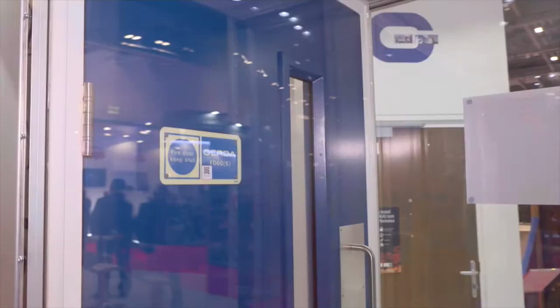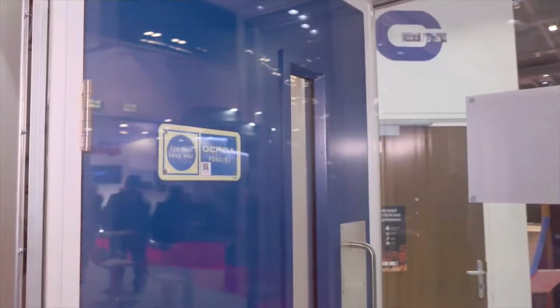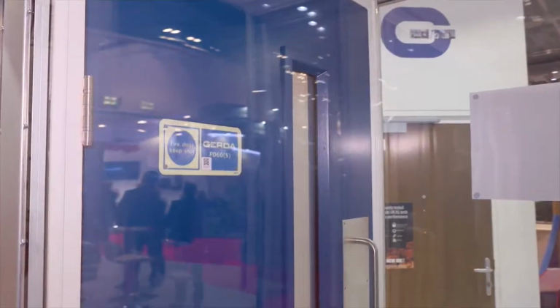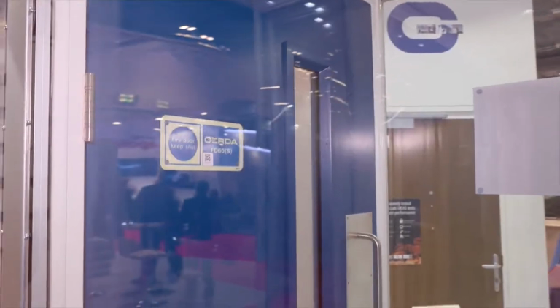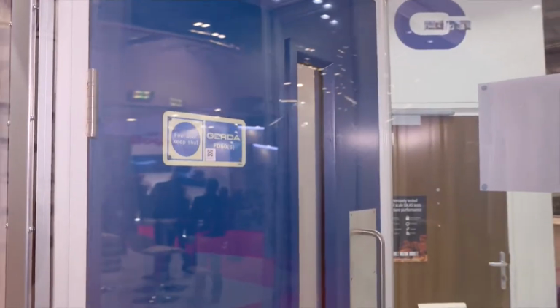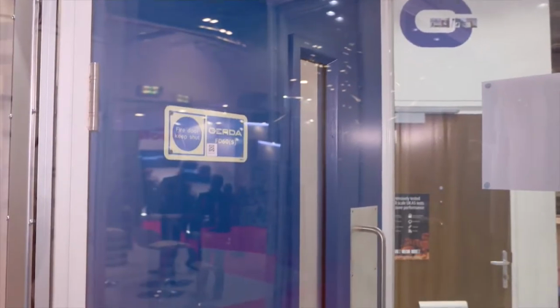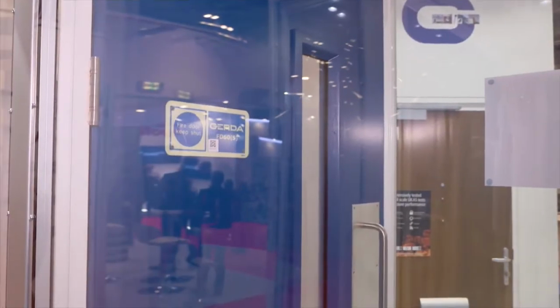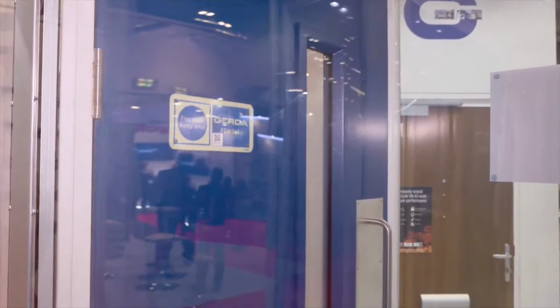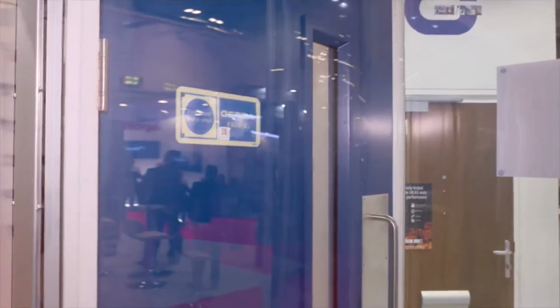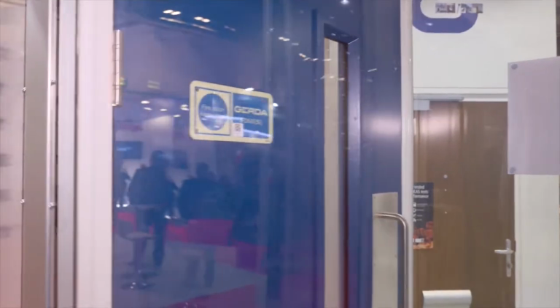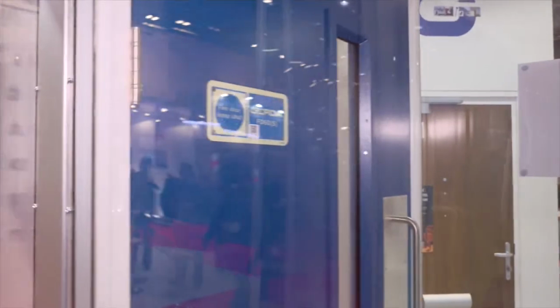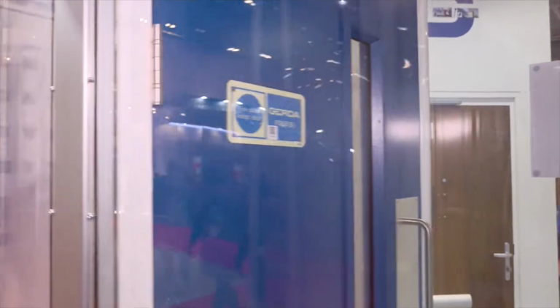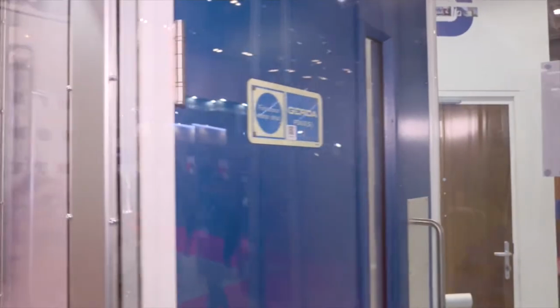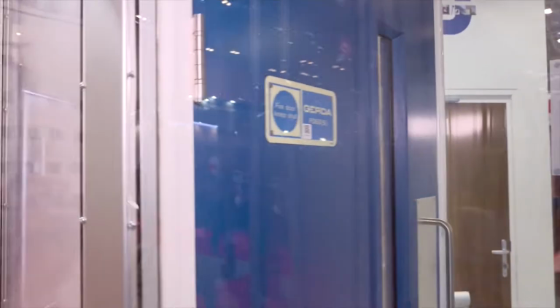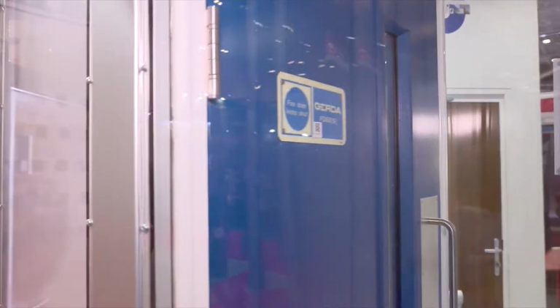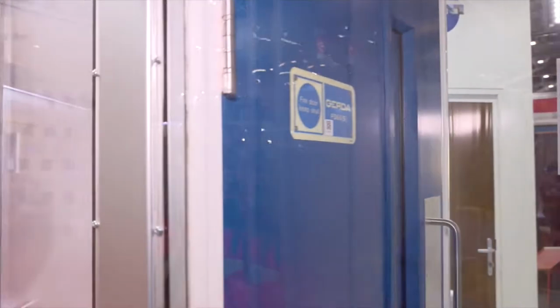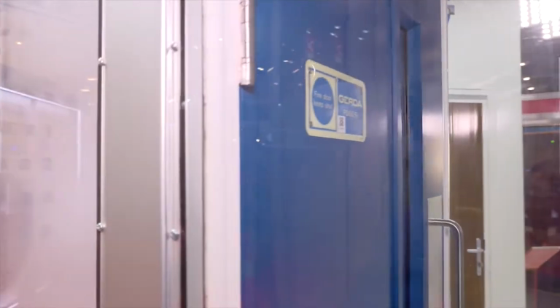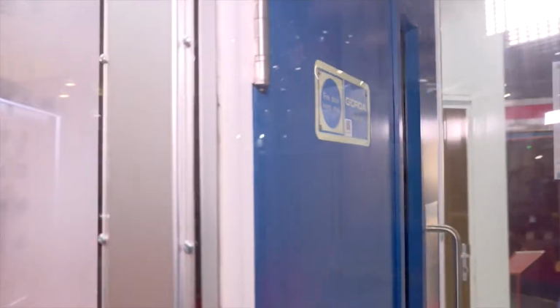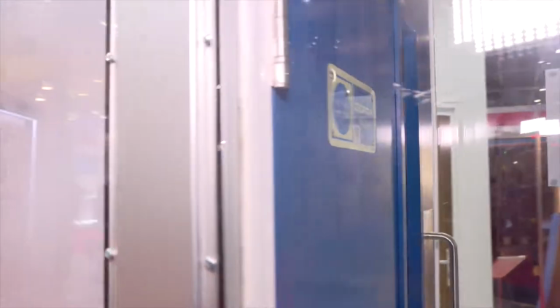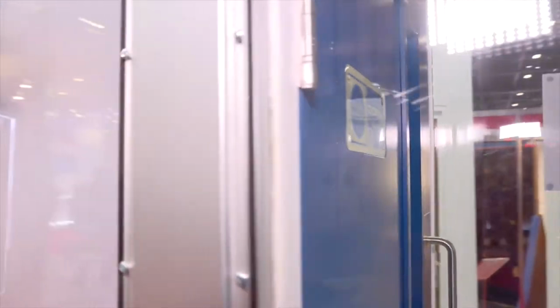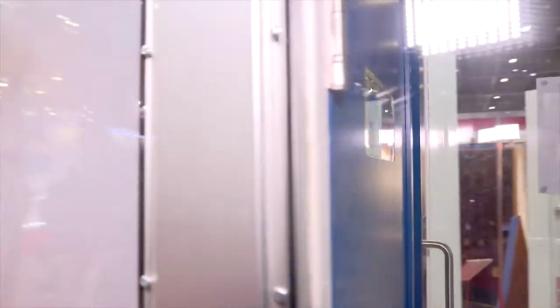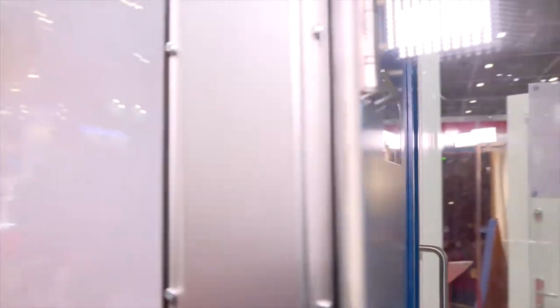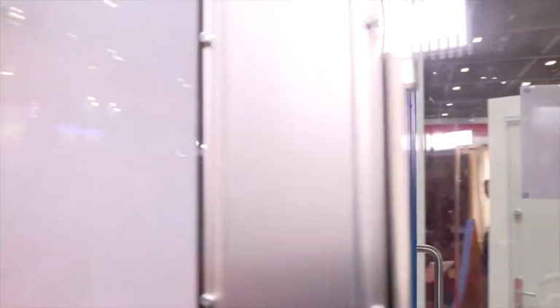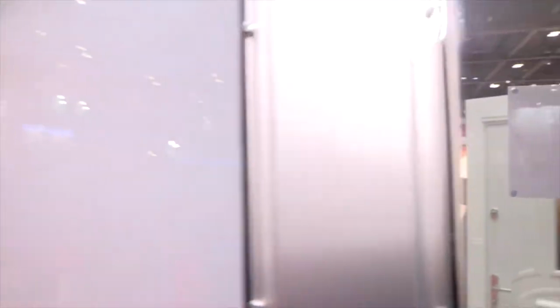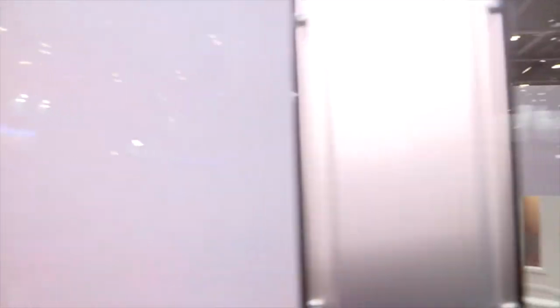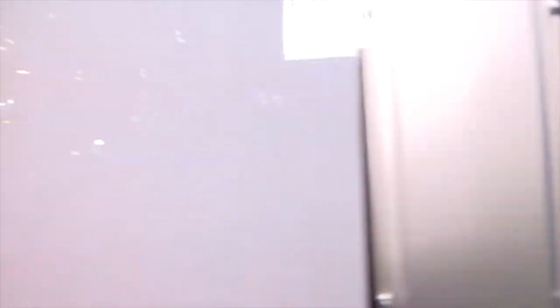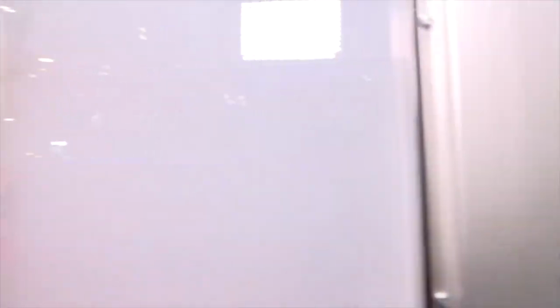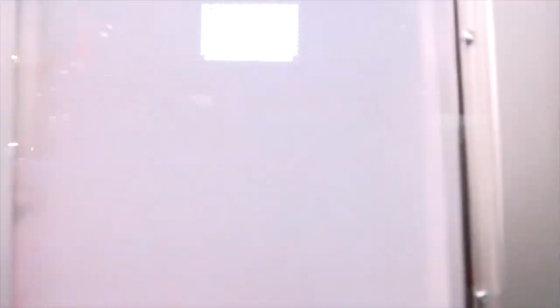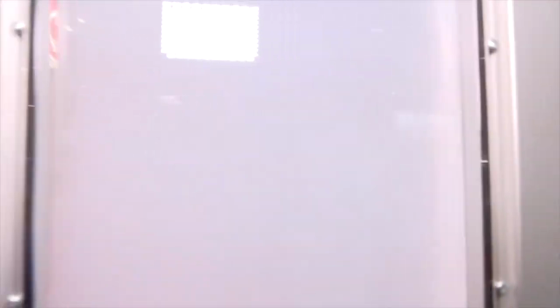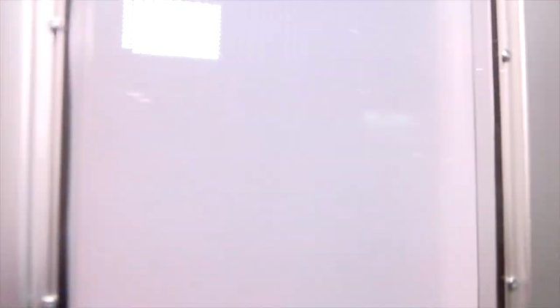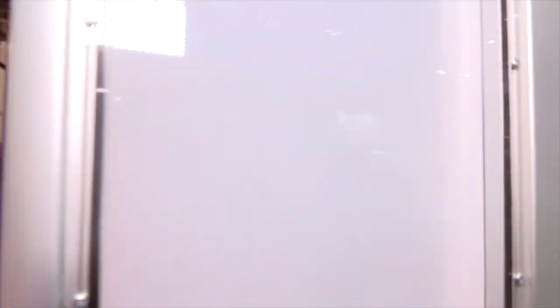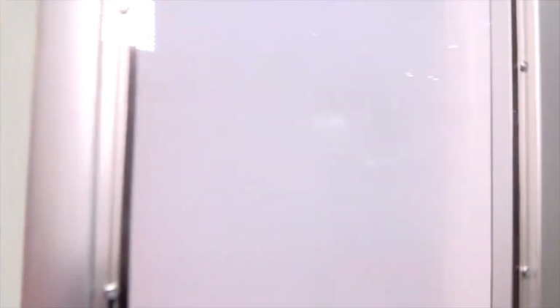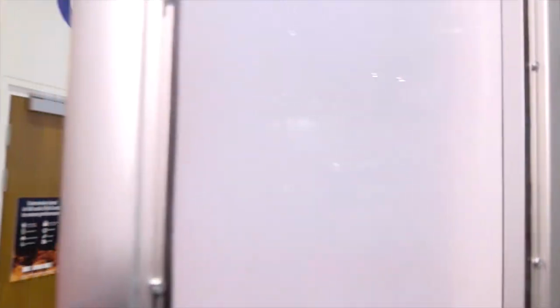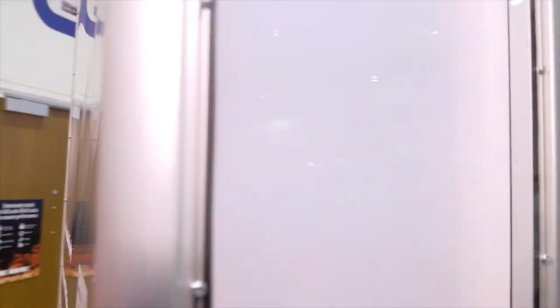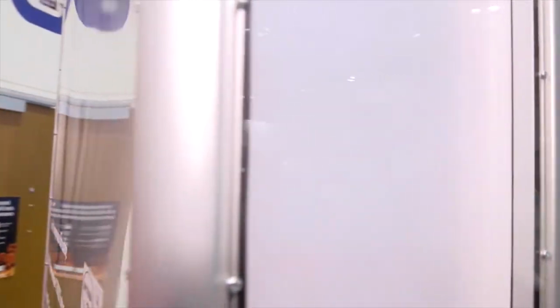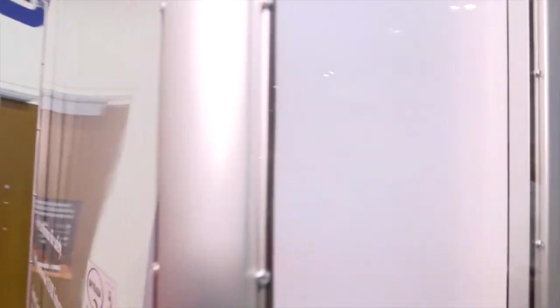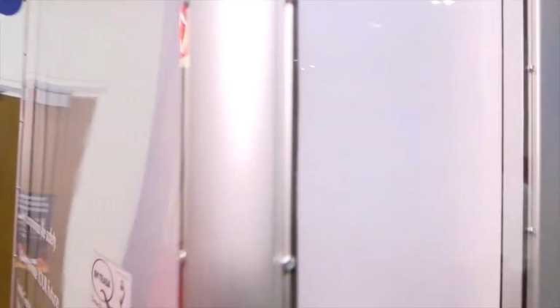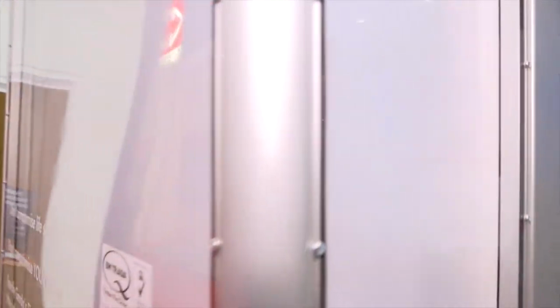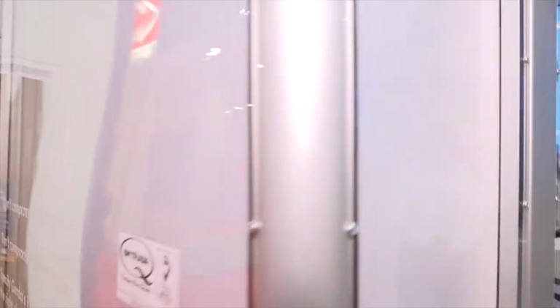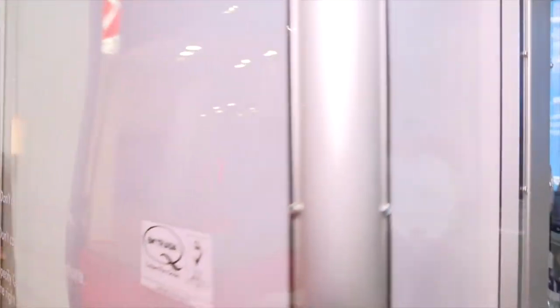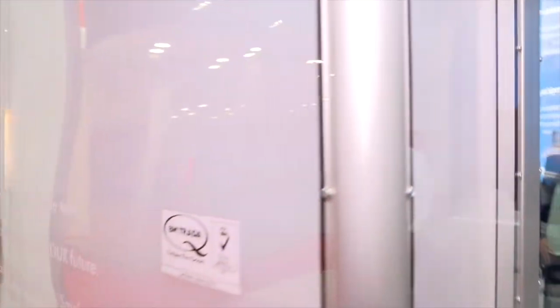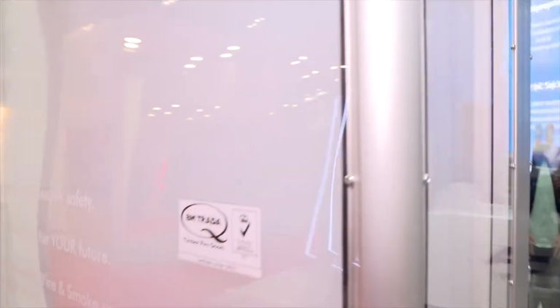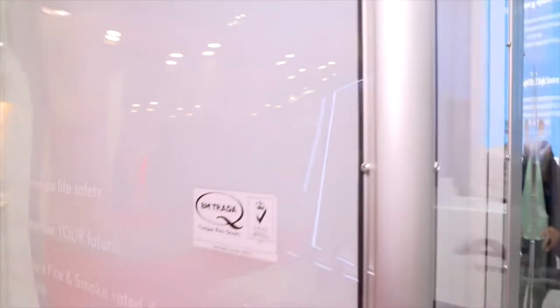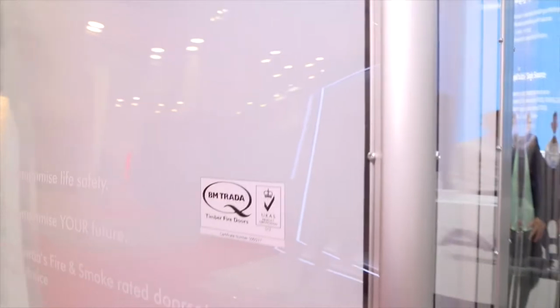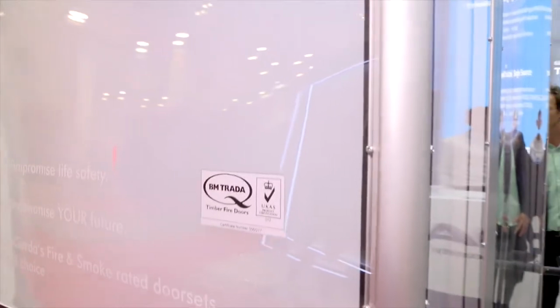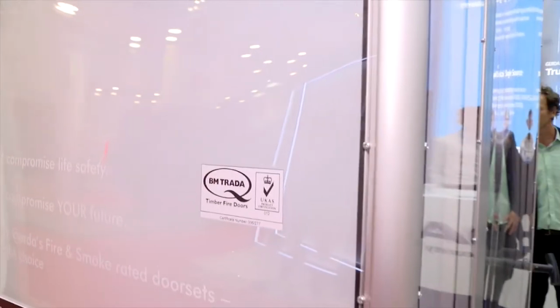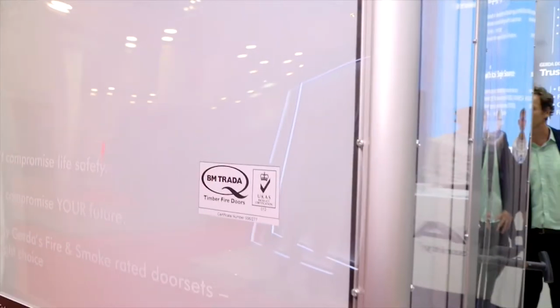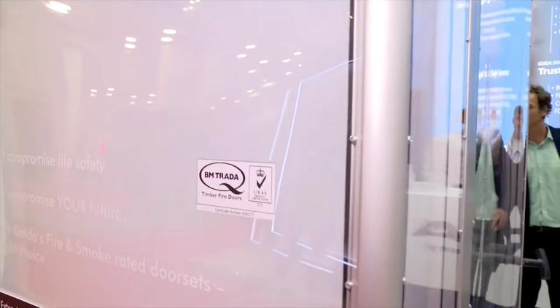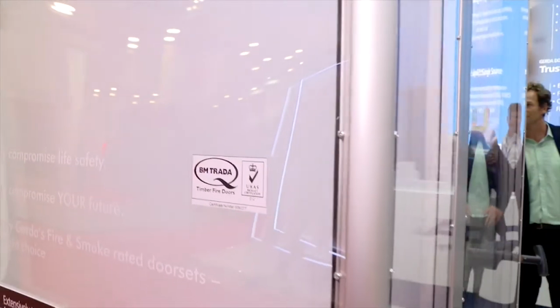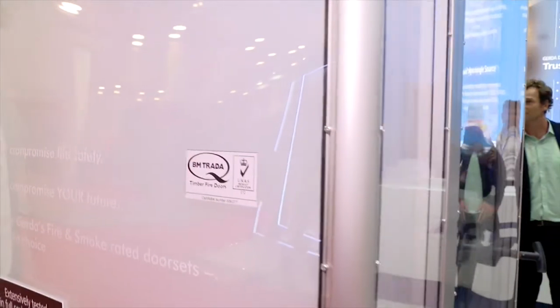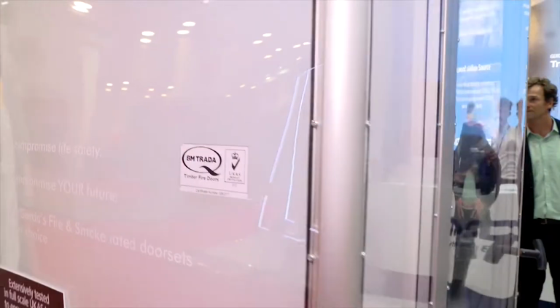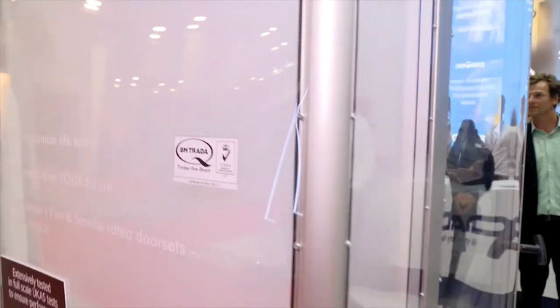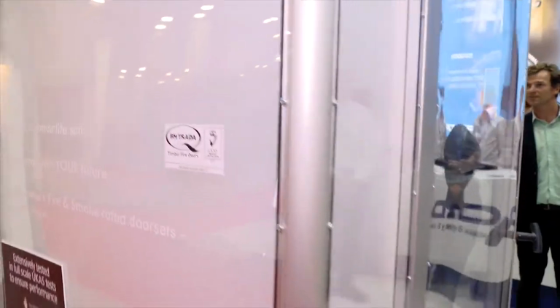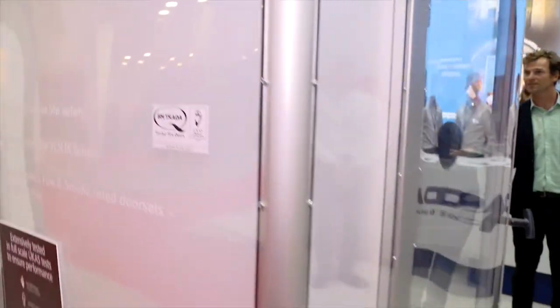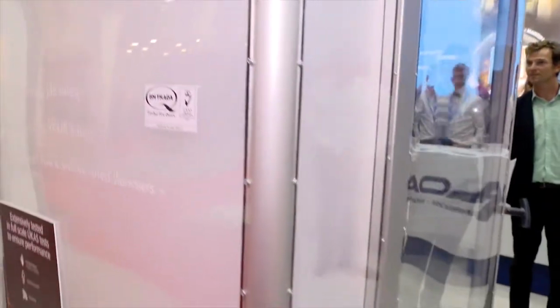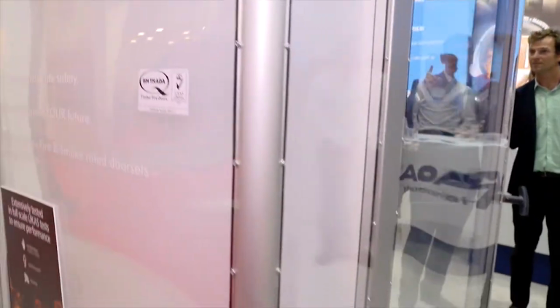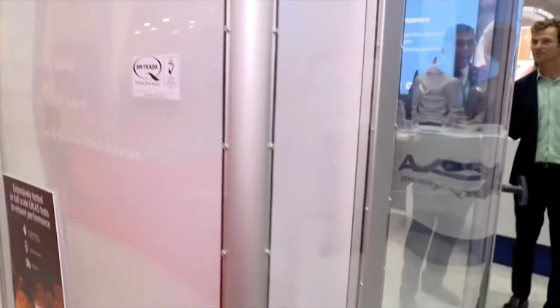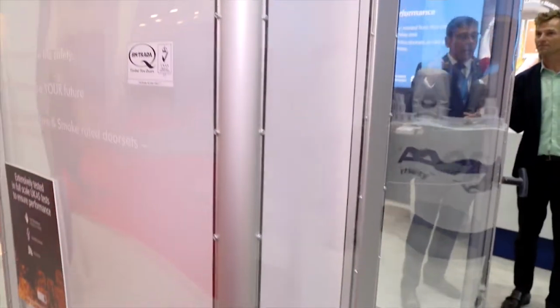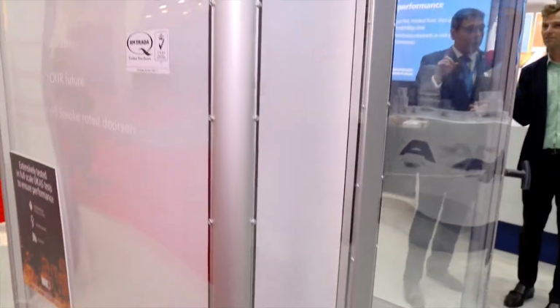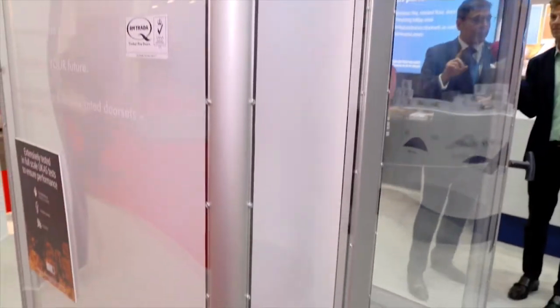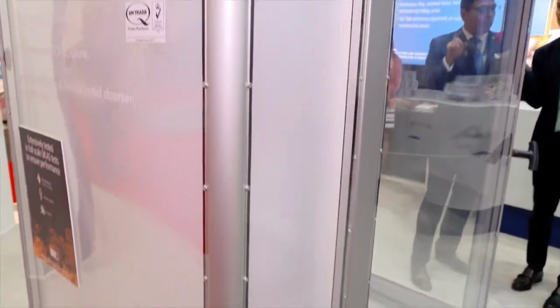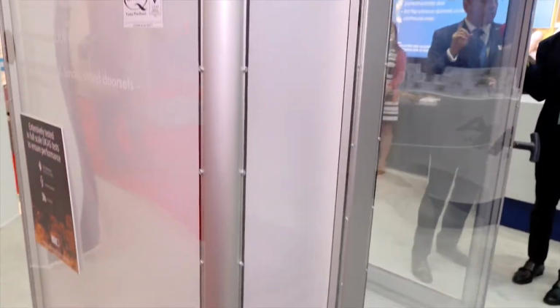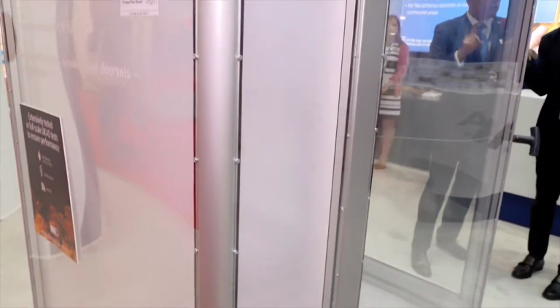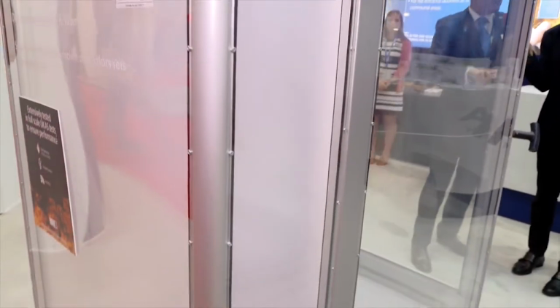You can see the void filled up with smoke, and once again the door is holding back all that smoke — no smoke leaking through.